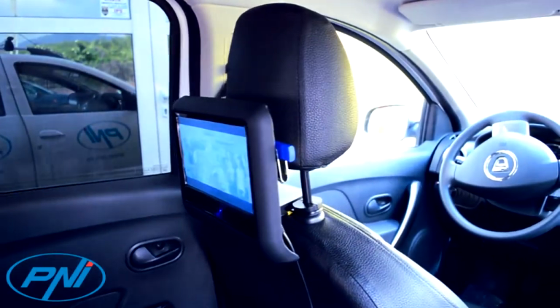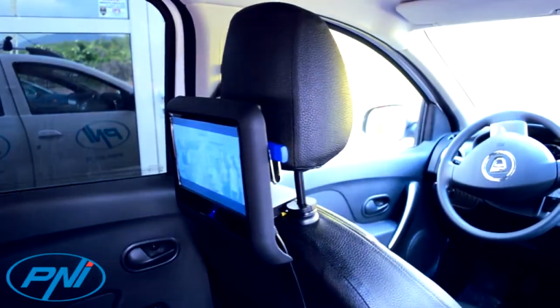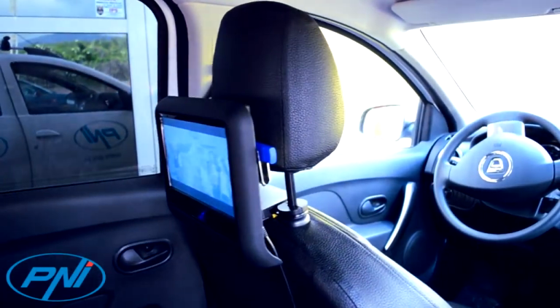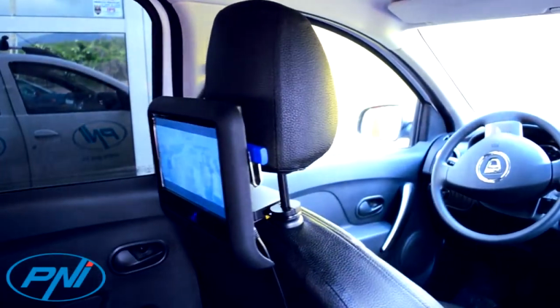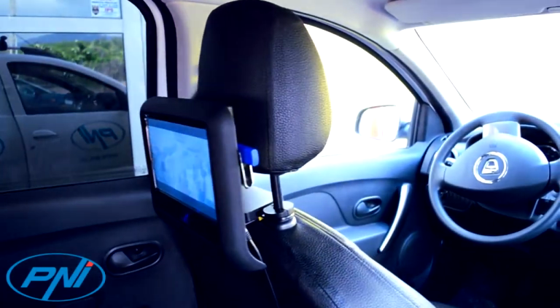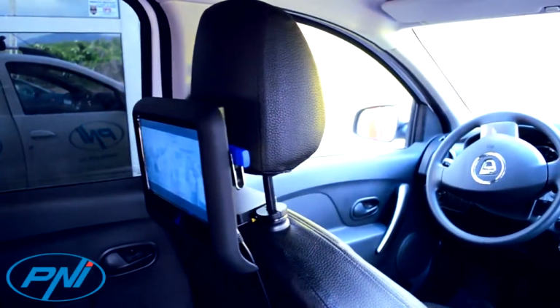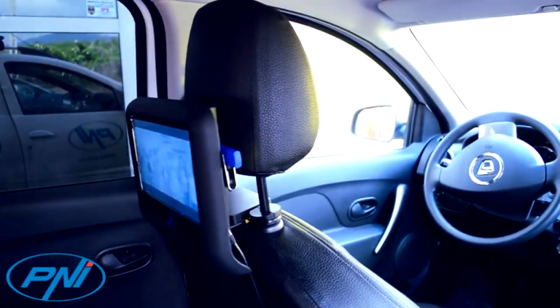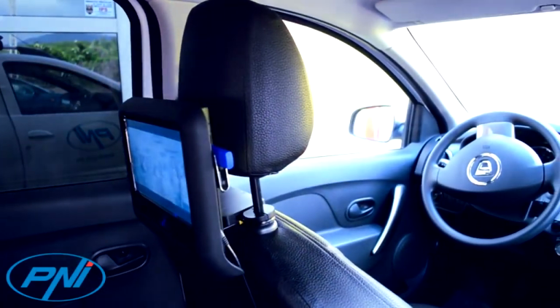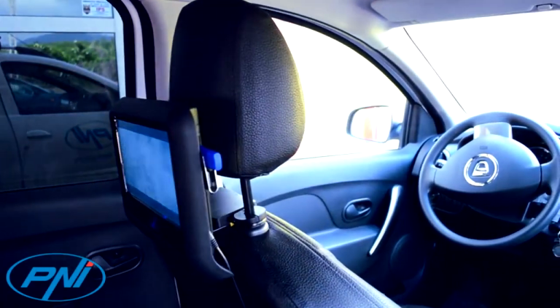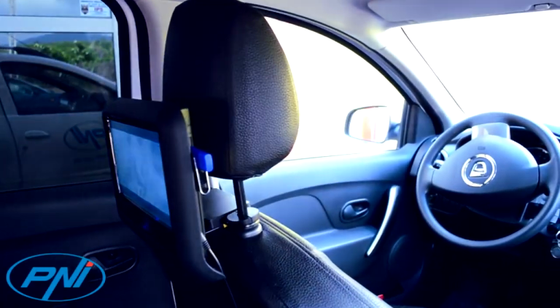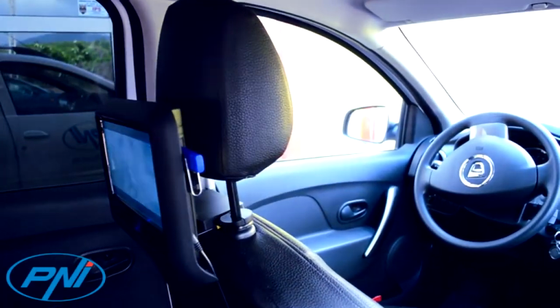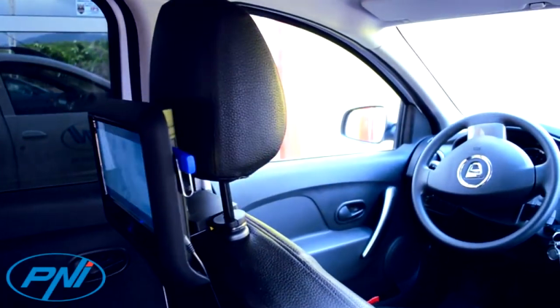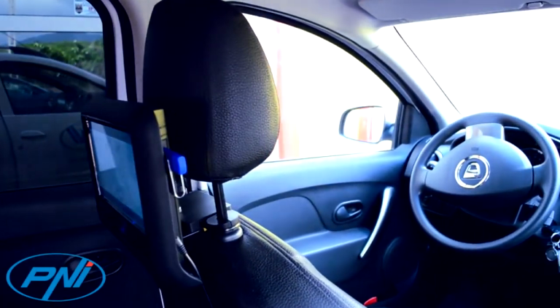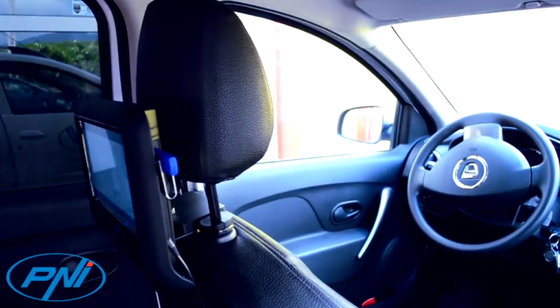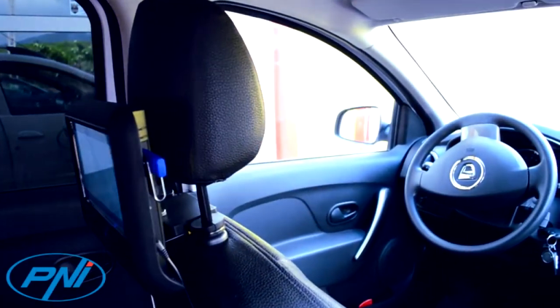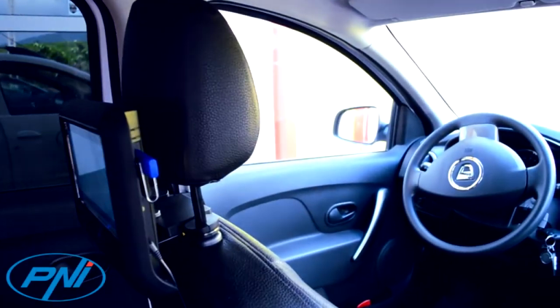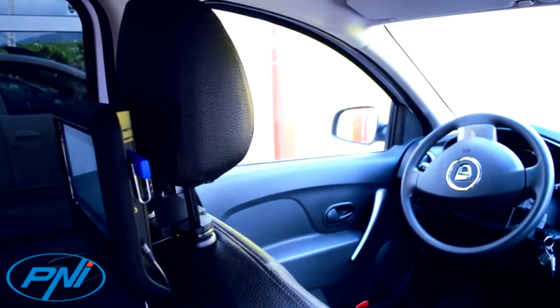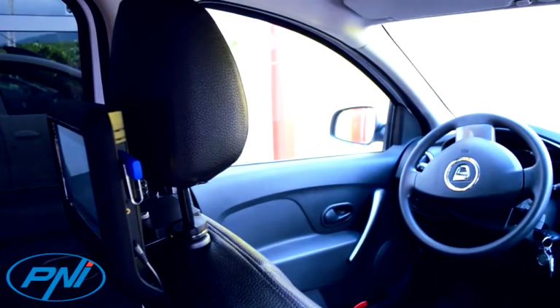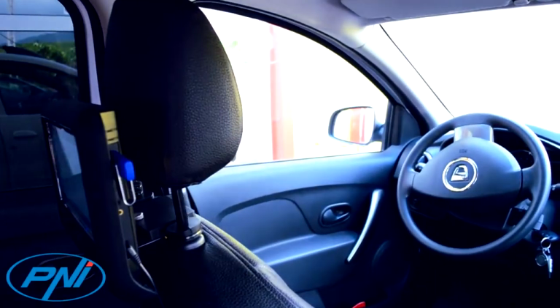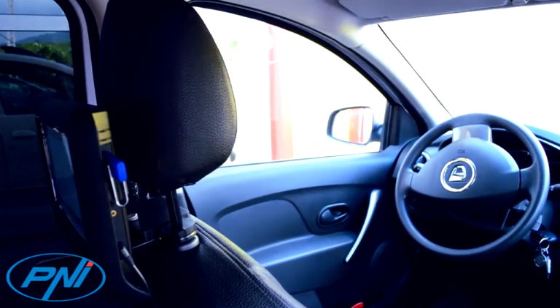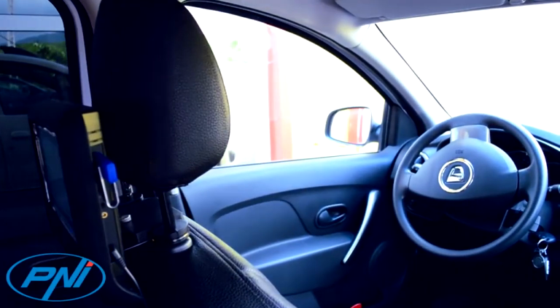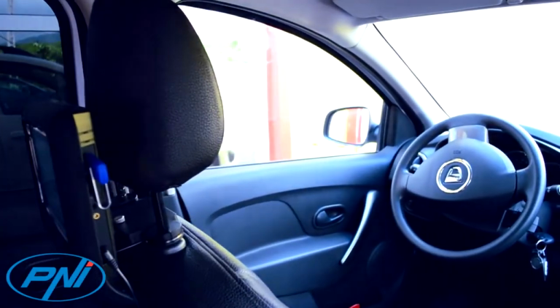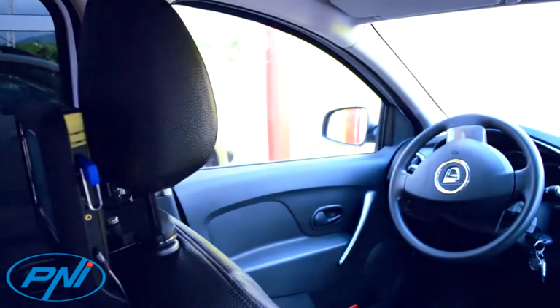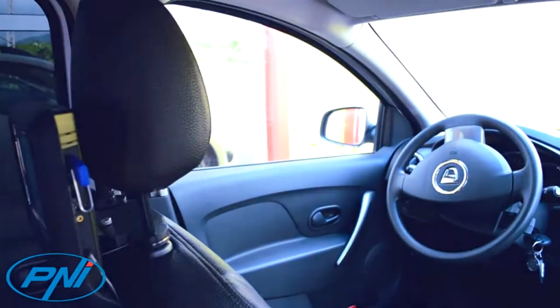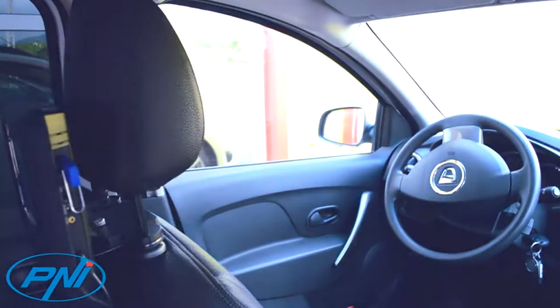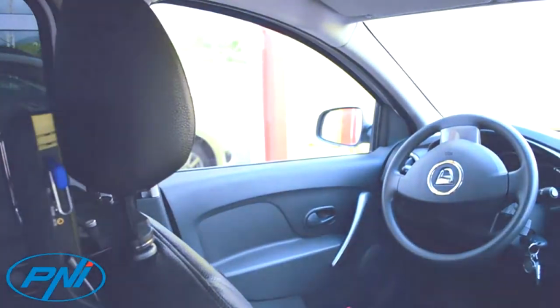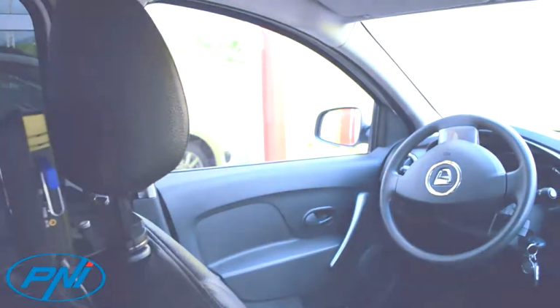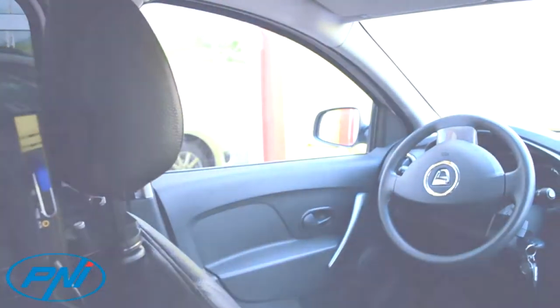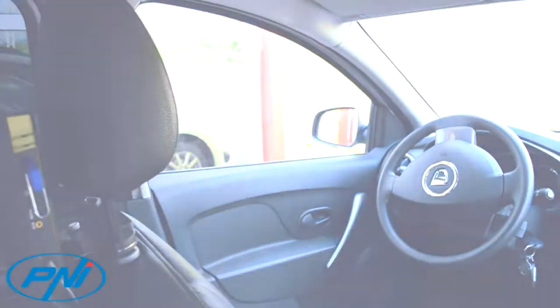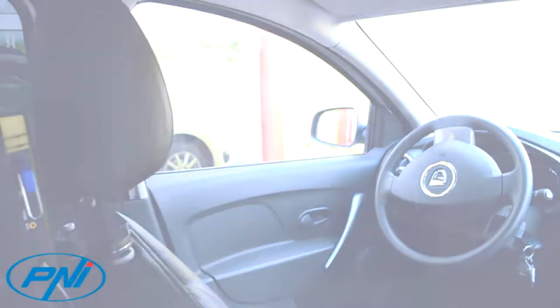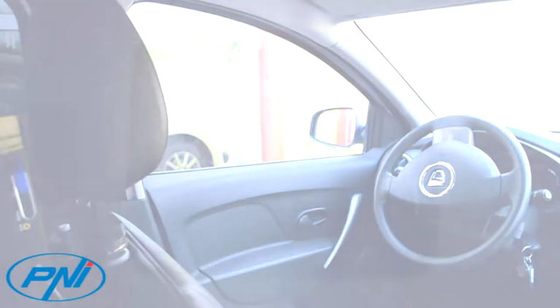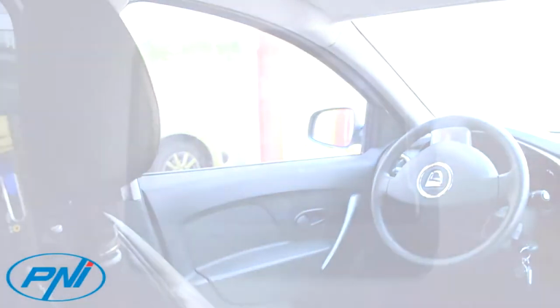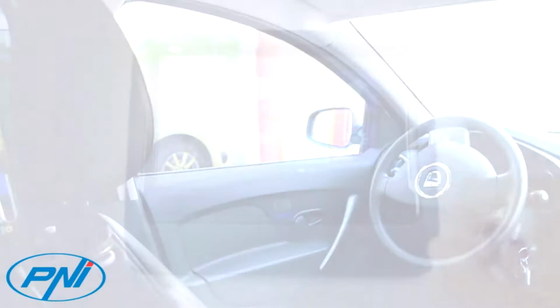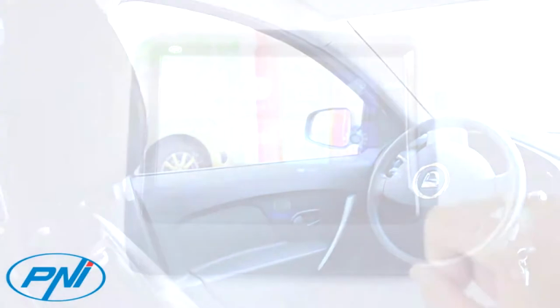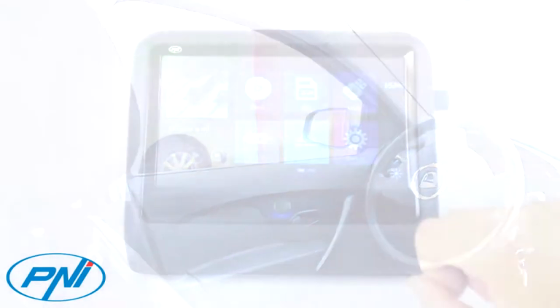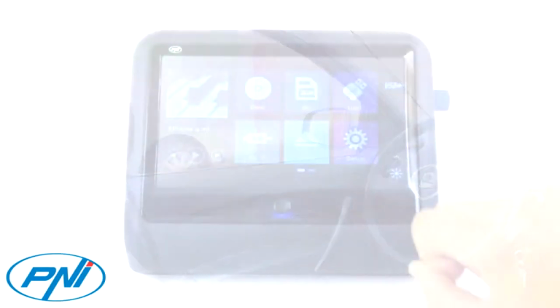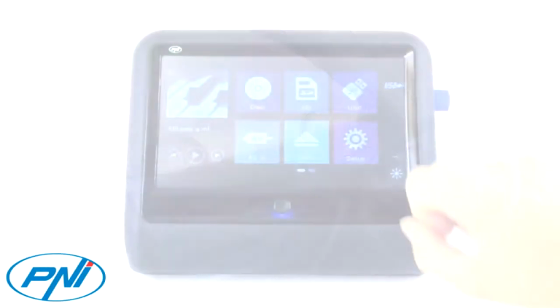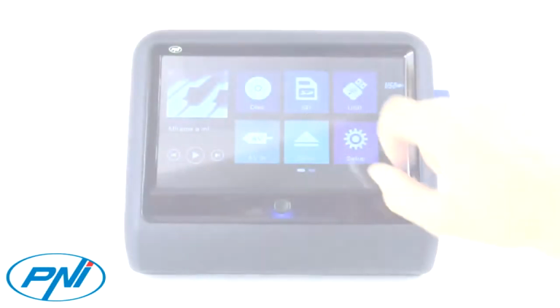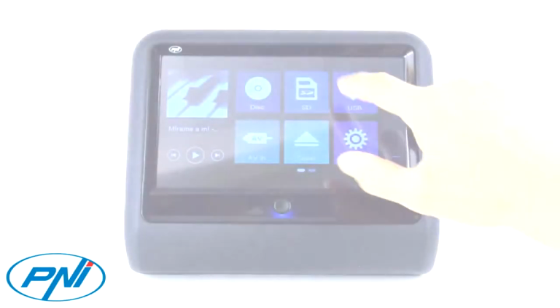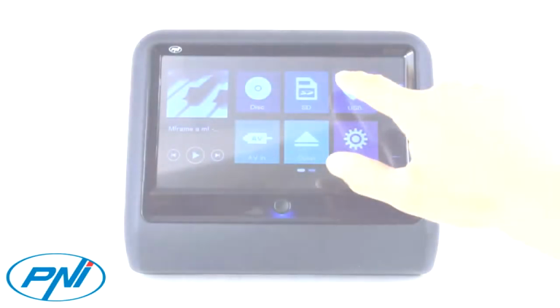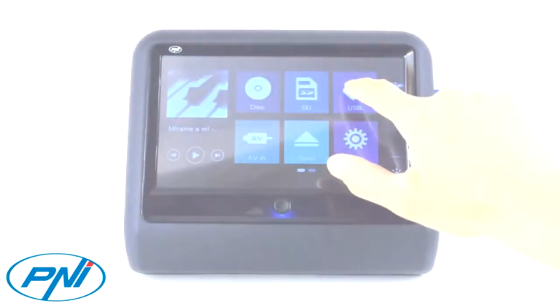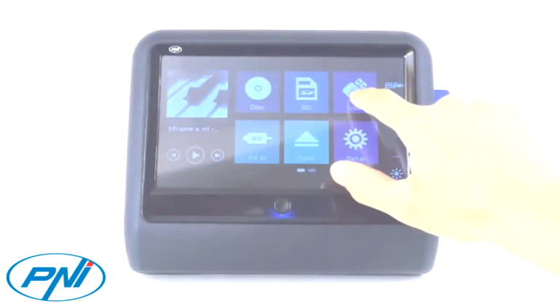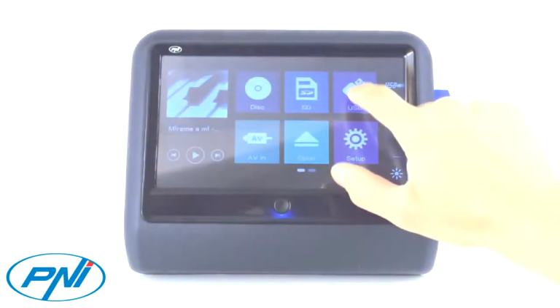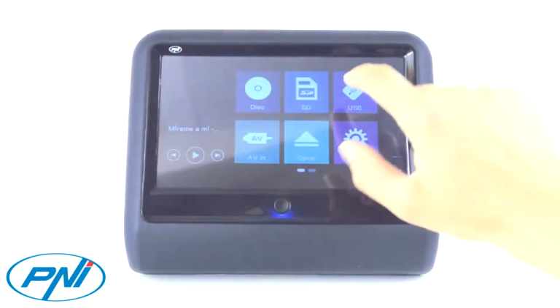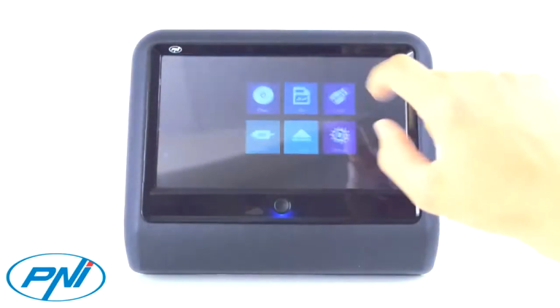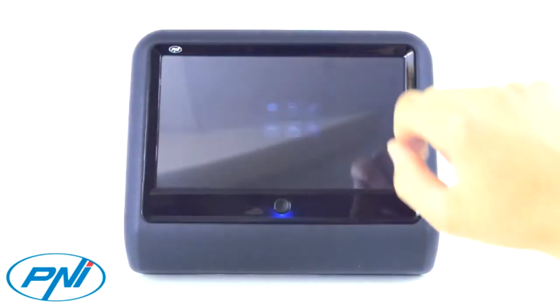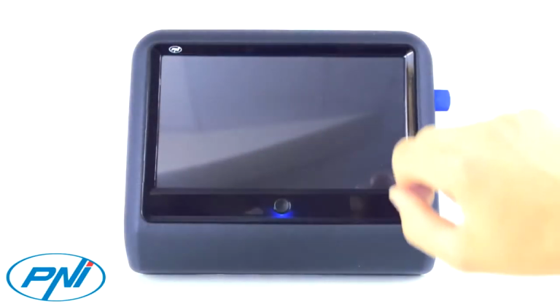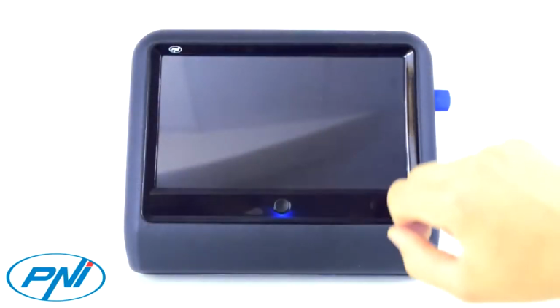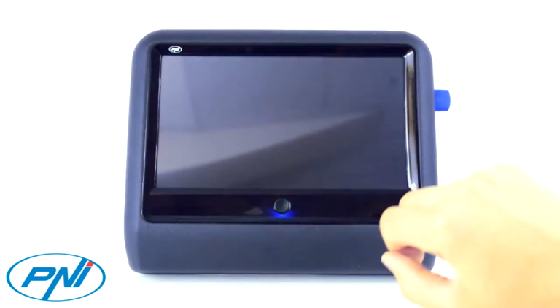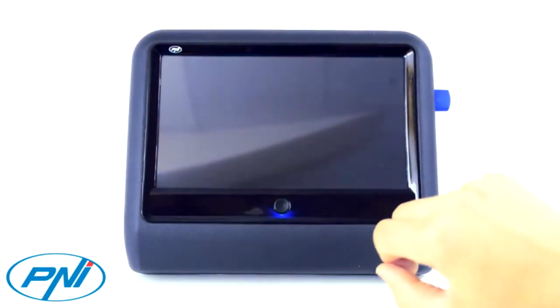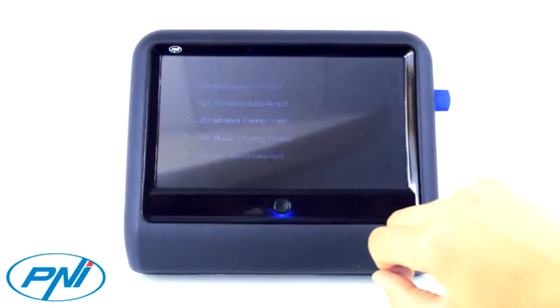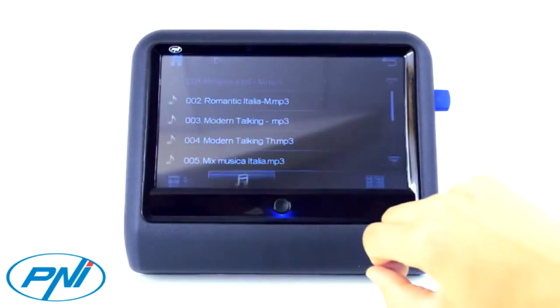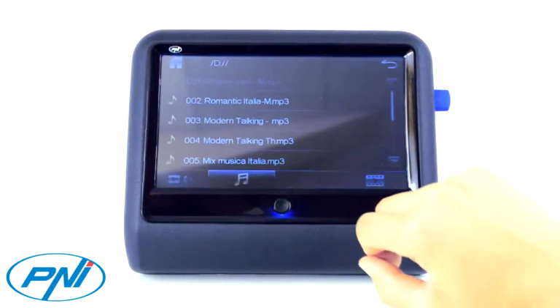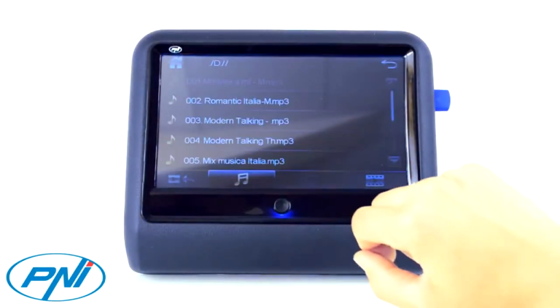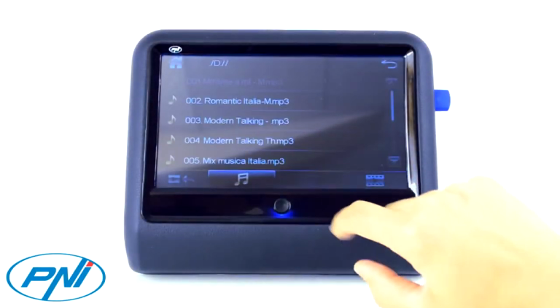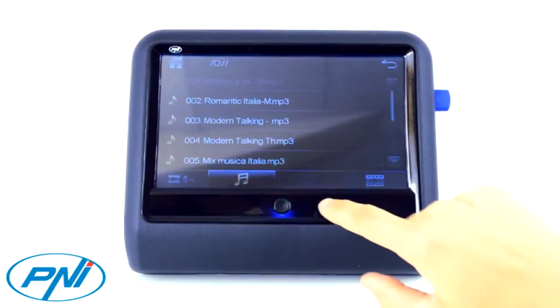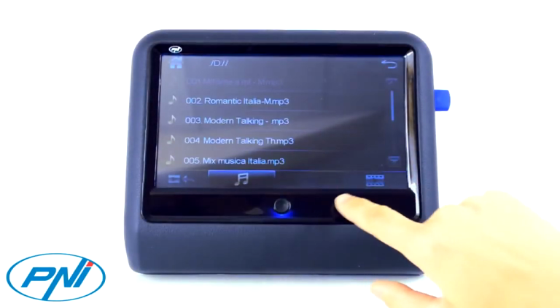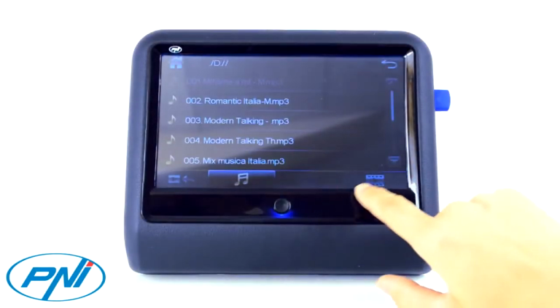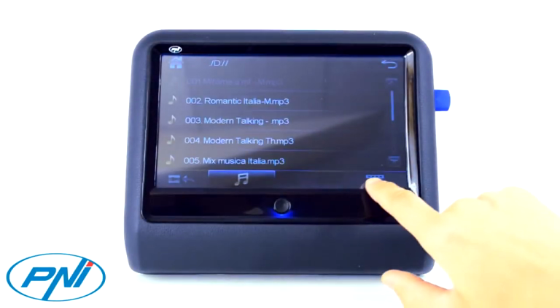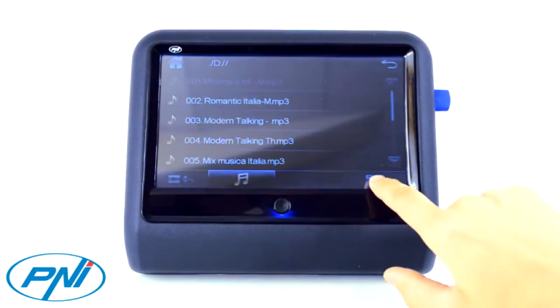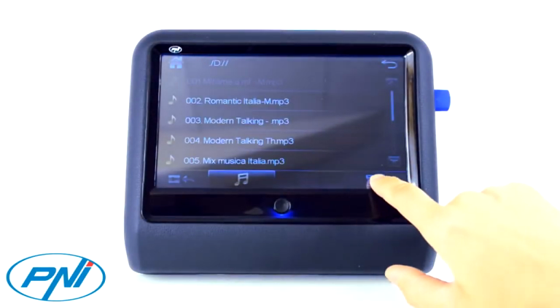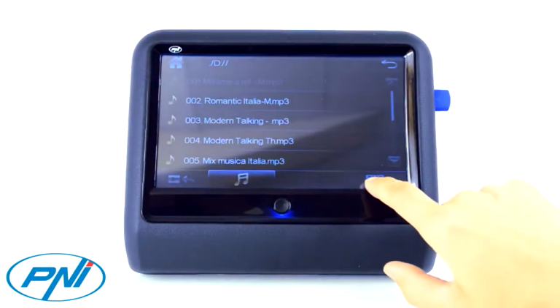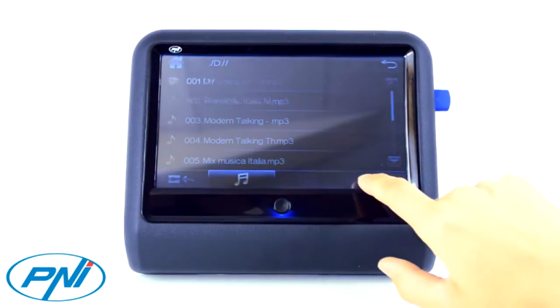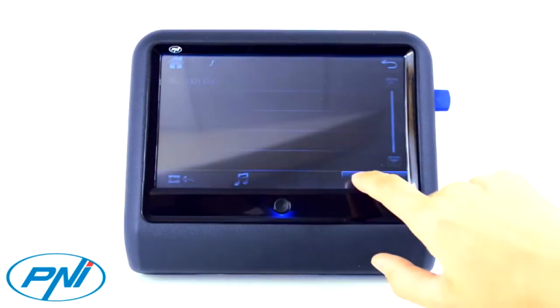The PNiDB900 car monitor has a 9-inch touchscreen display that lets you view movies even in HD format.